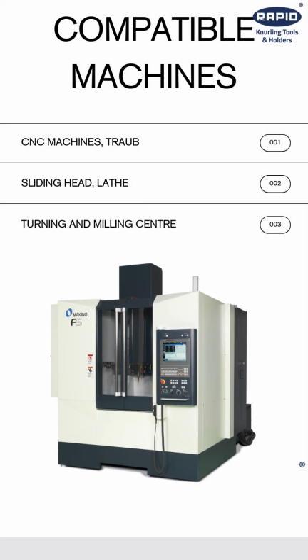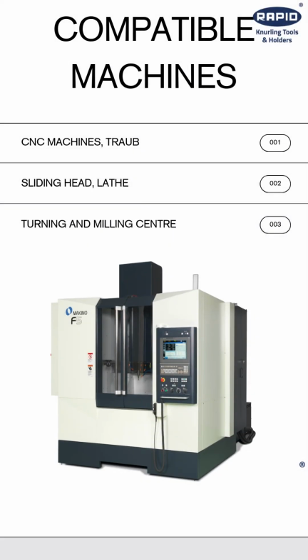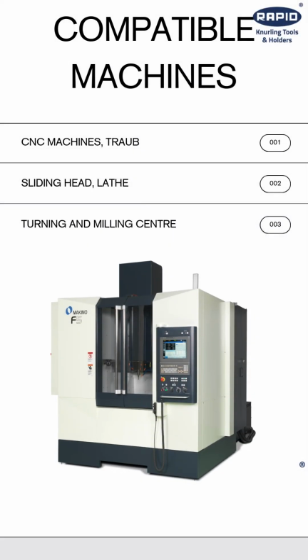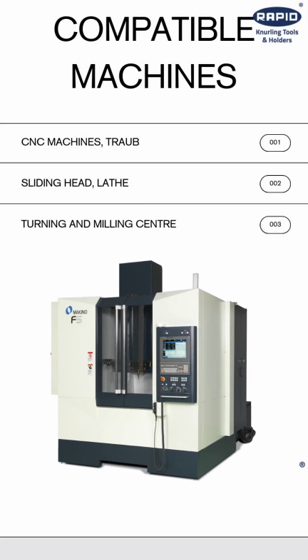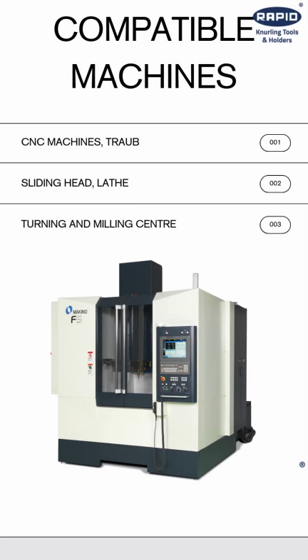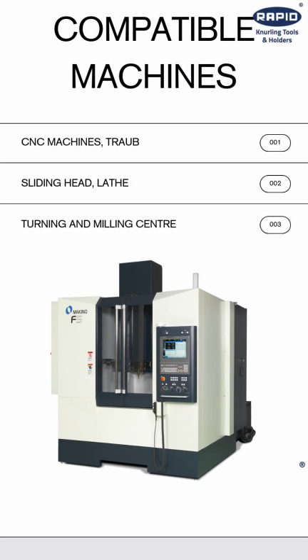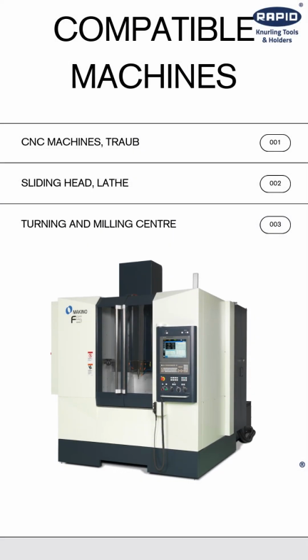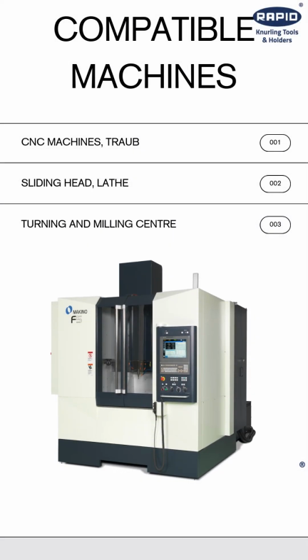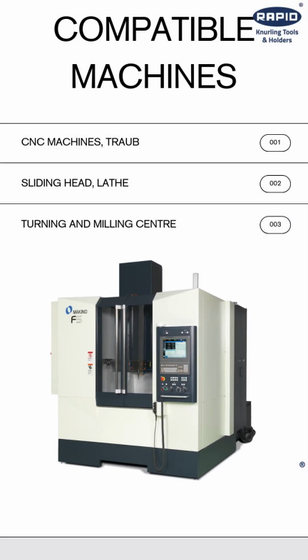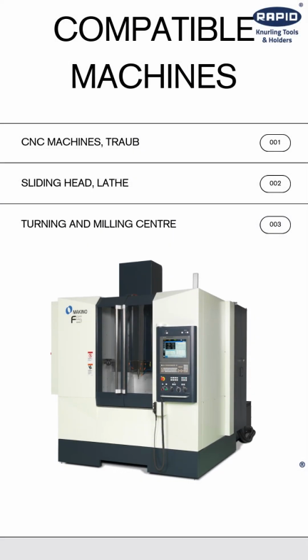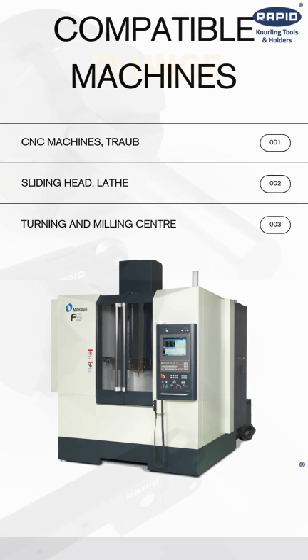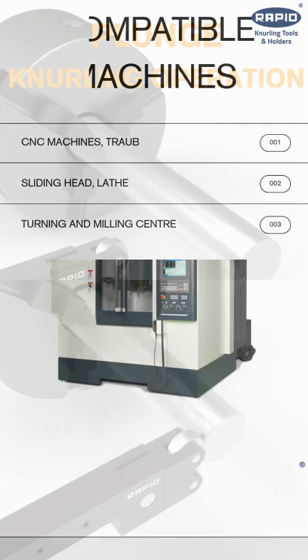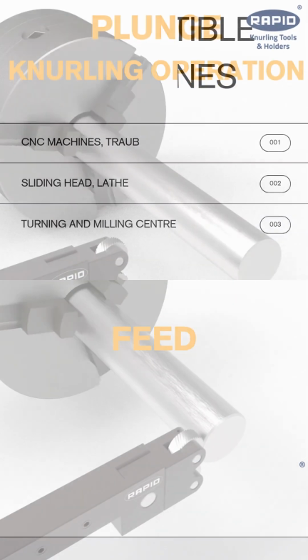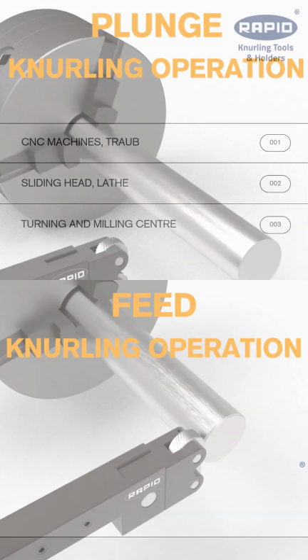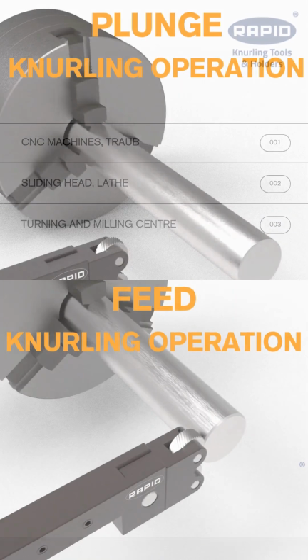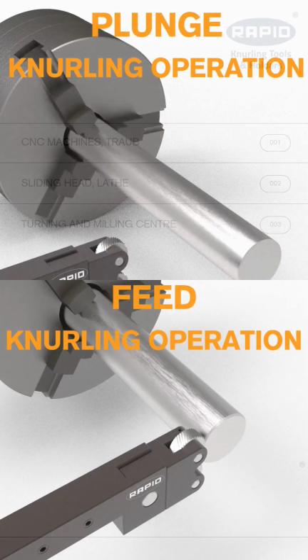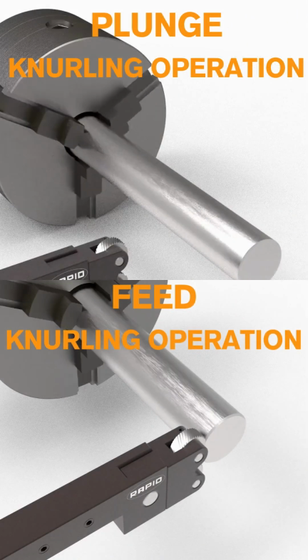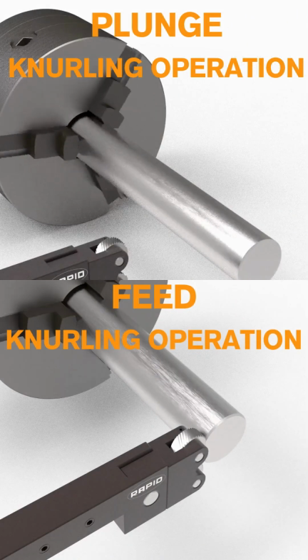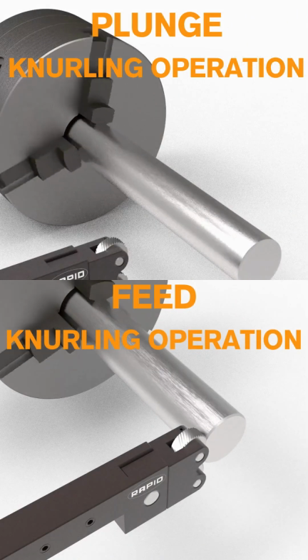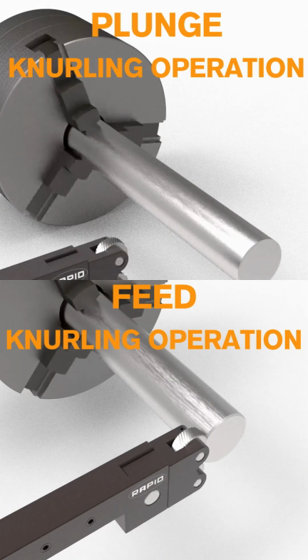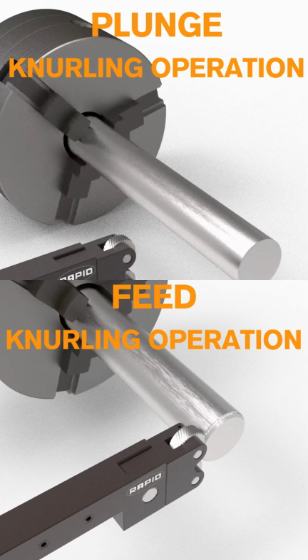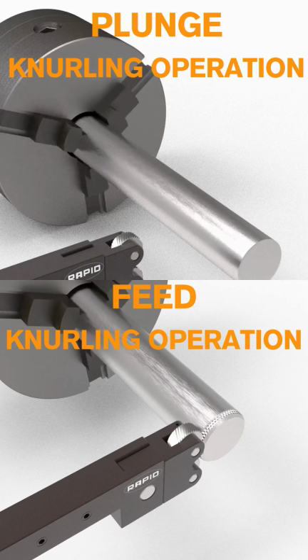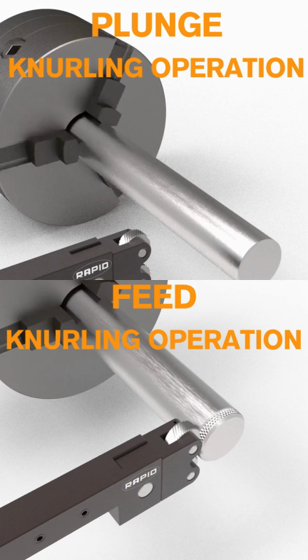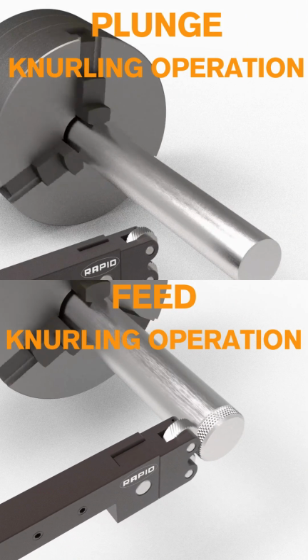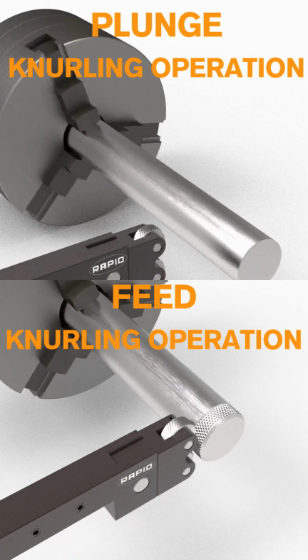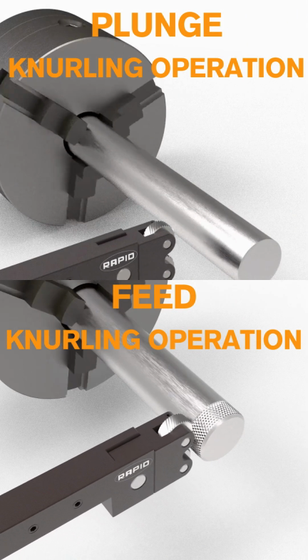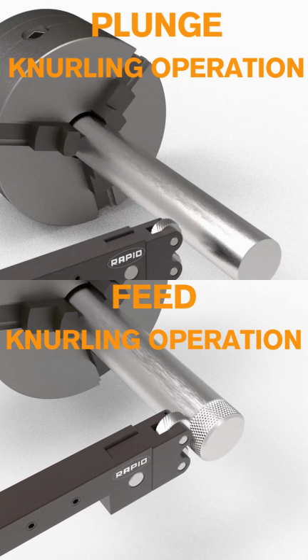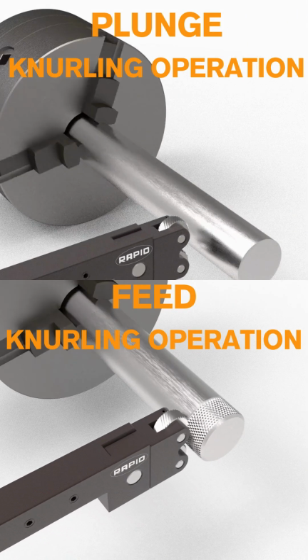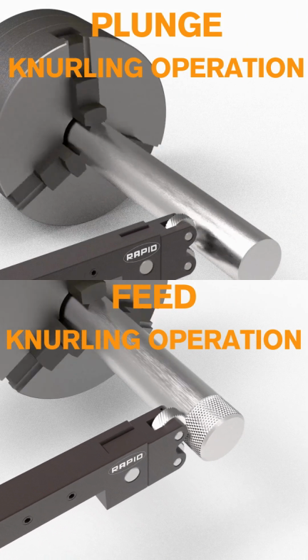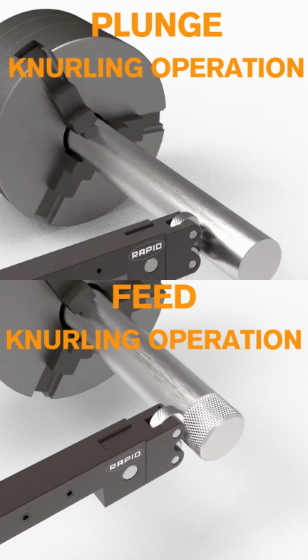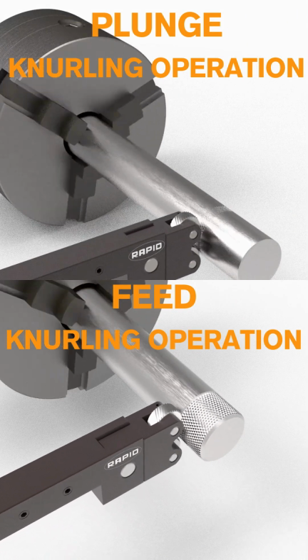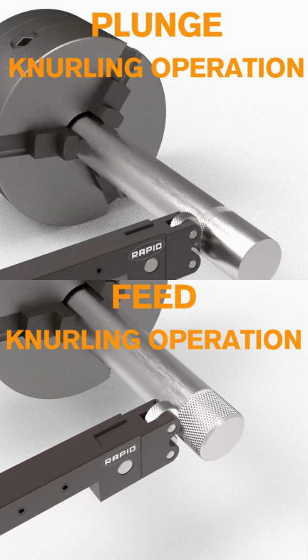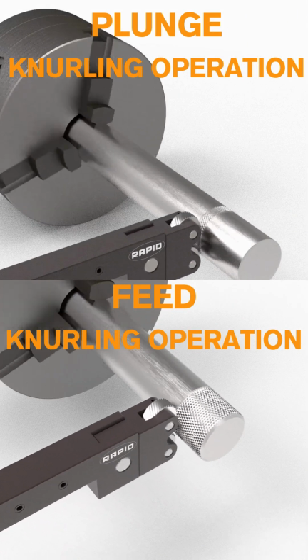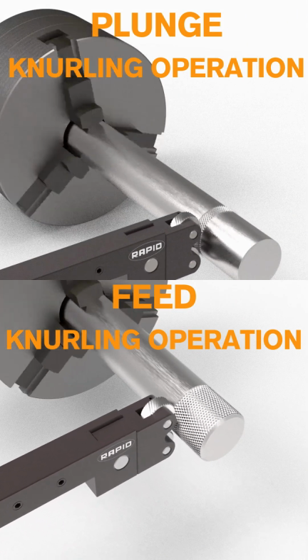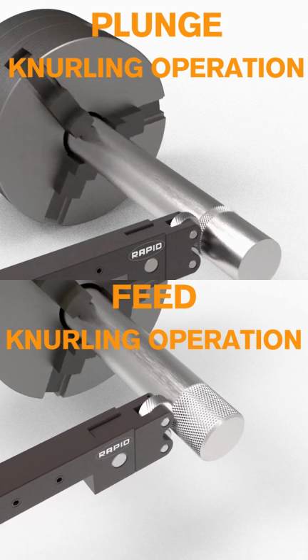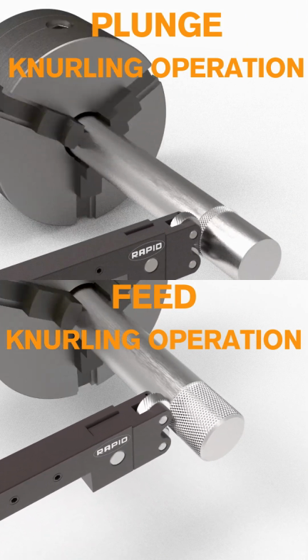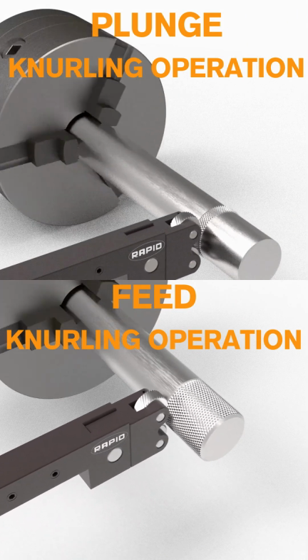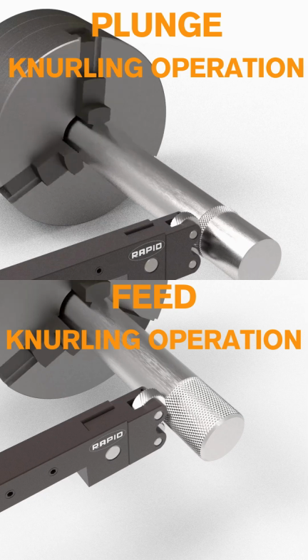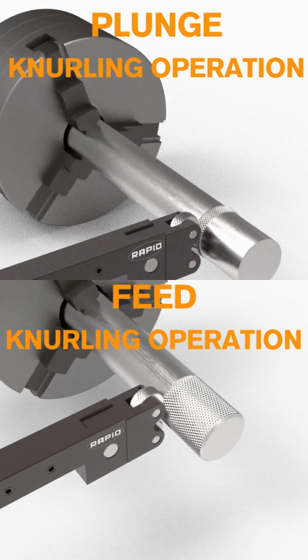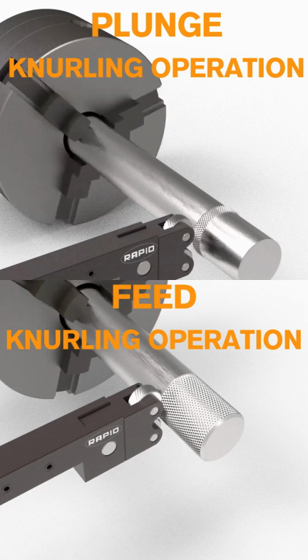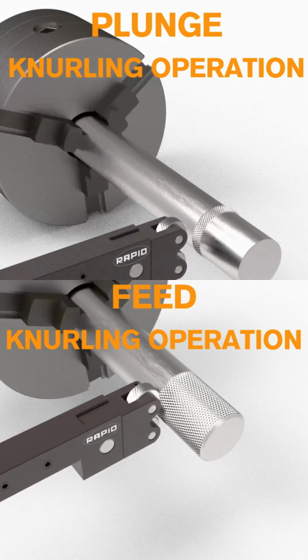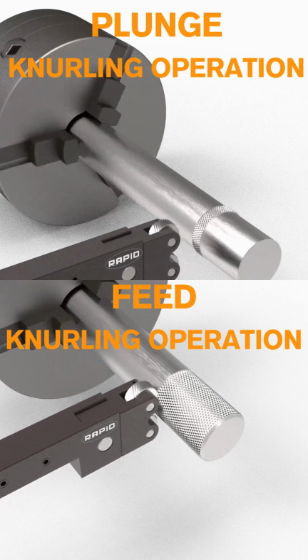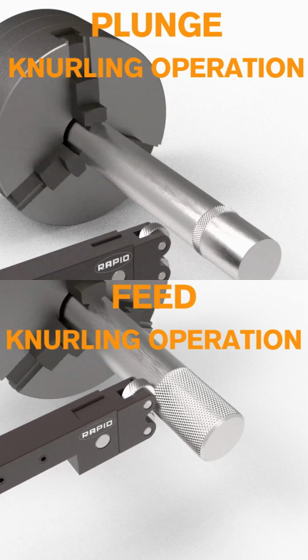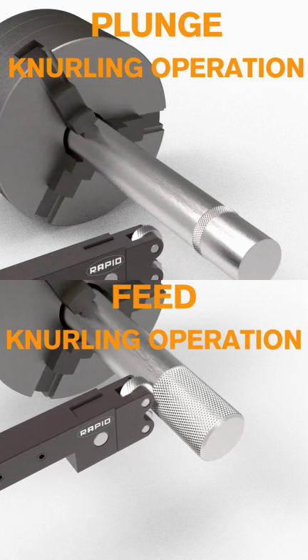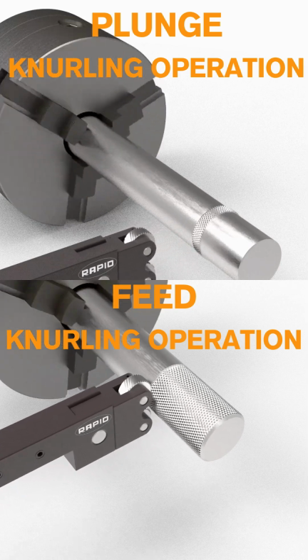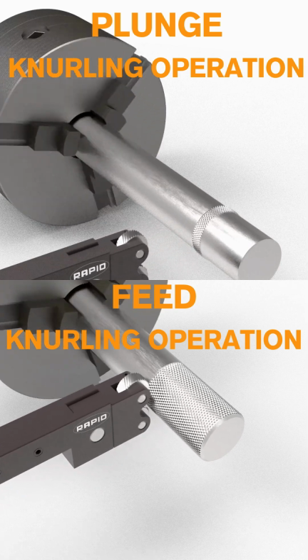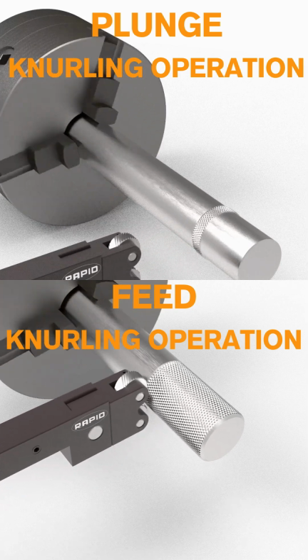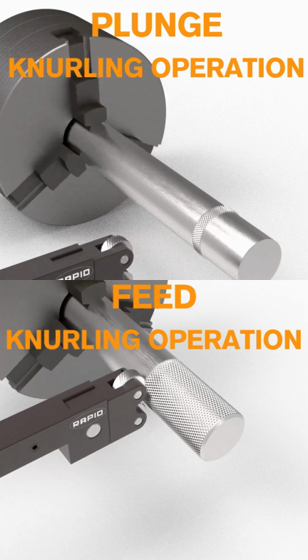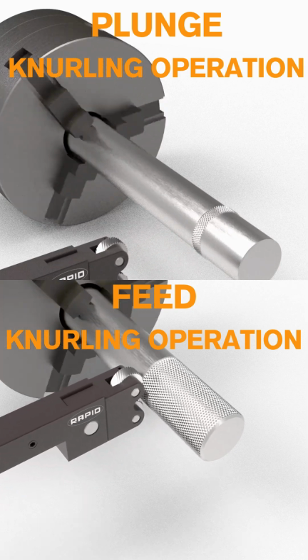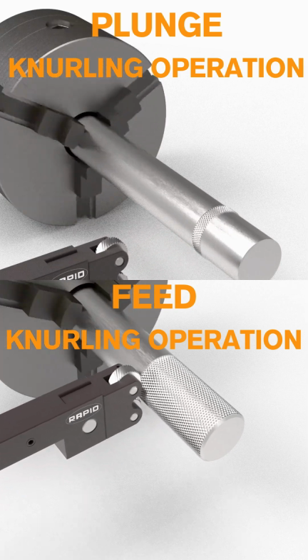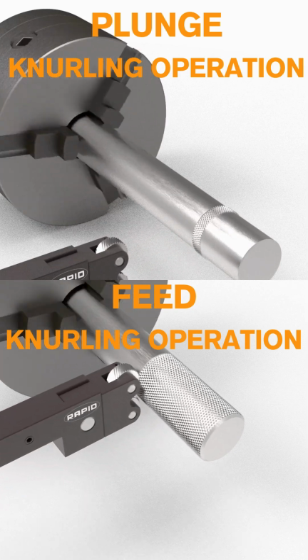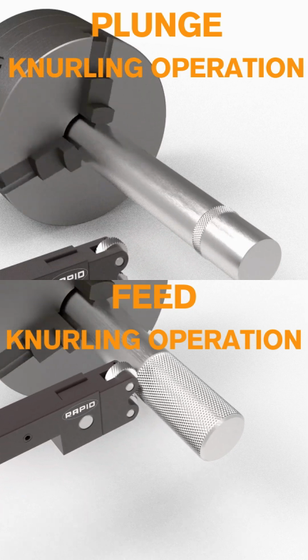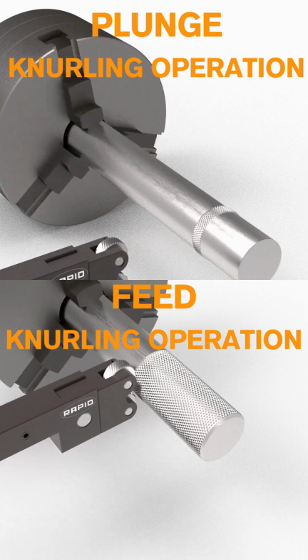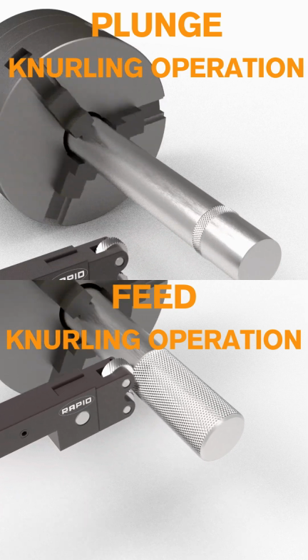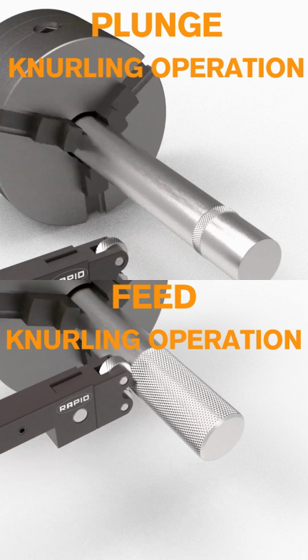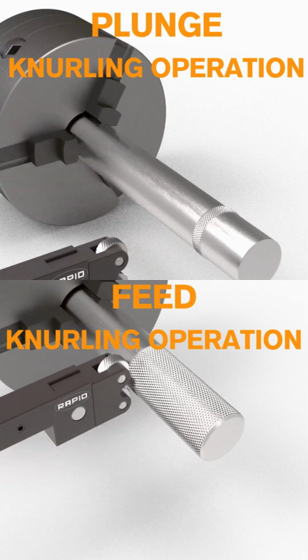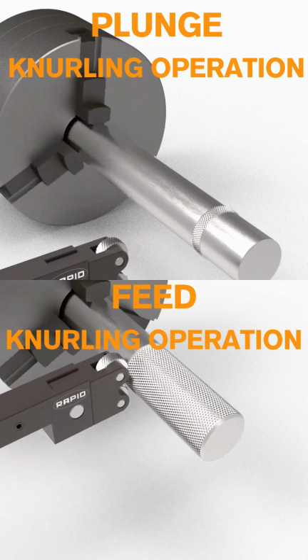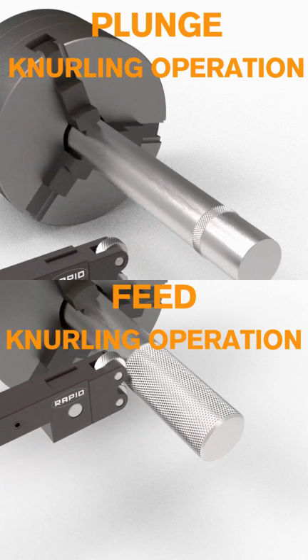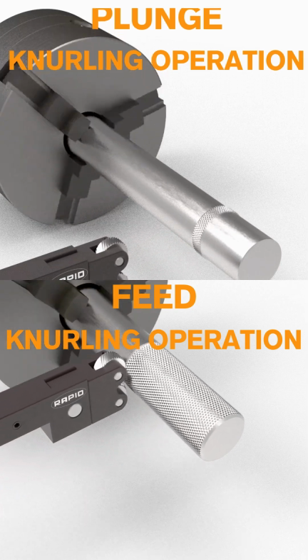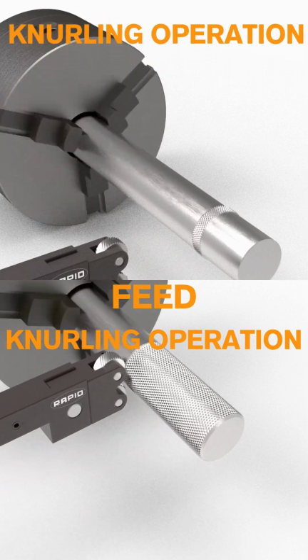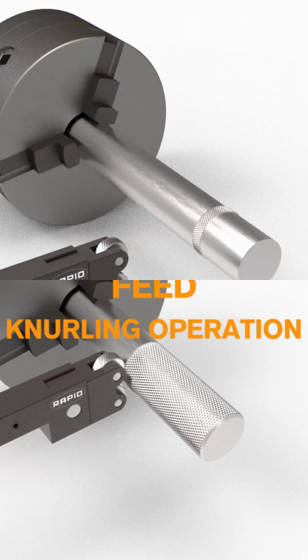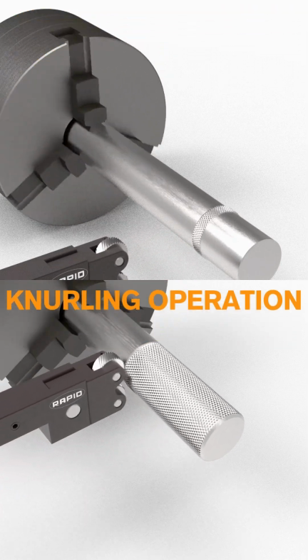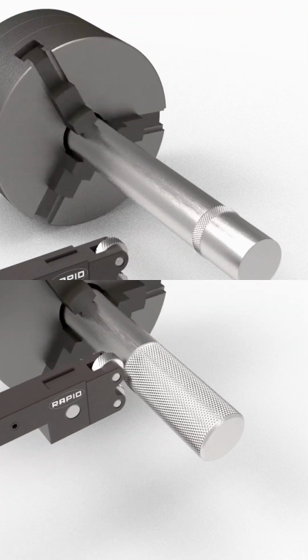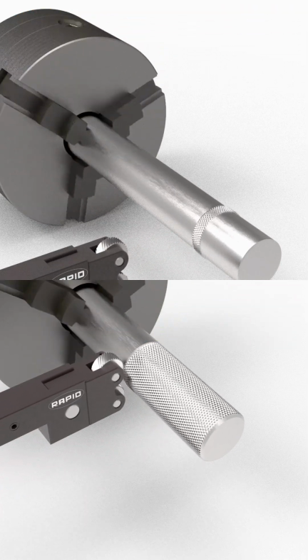It's perfect for both plunge and feed knurling operations, allowing form knurling without swarf removal for a cleaner workspace.